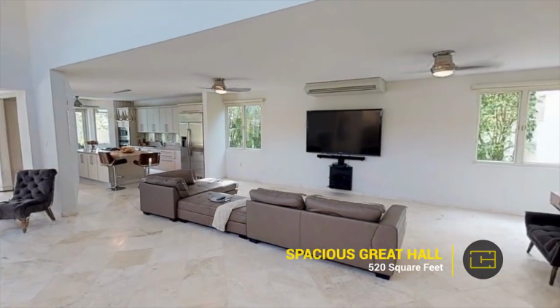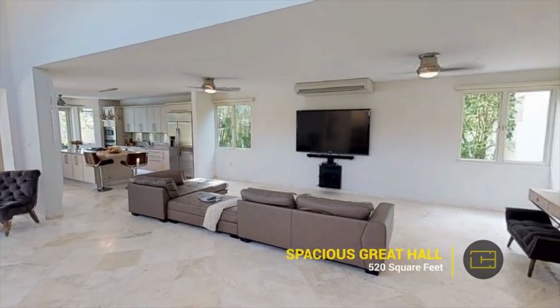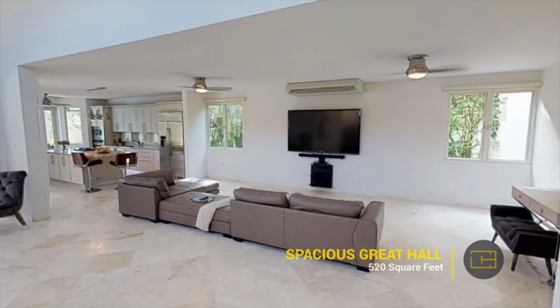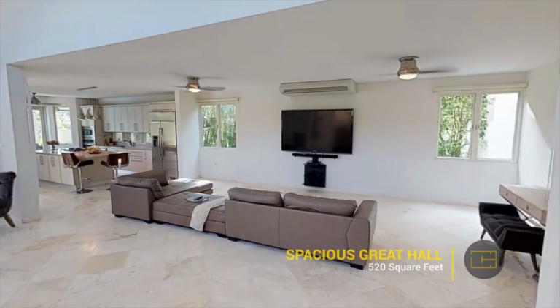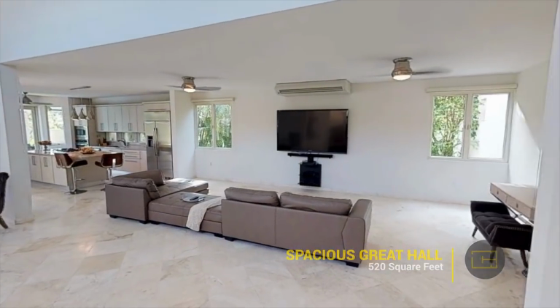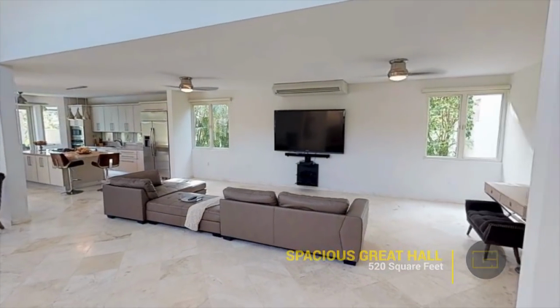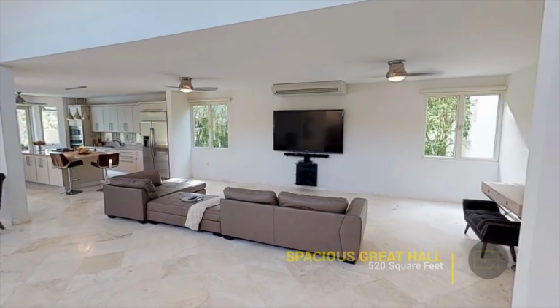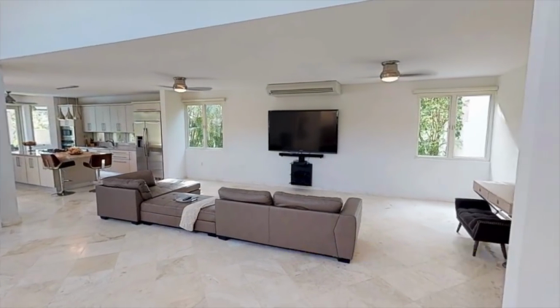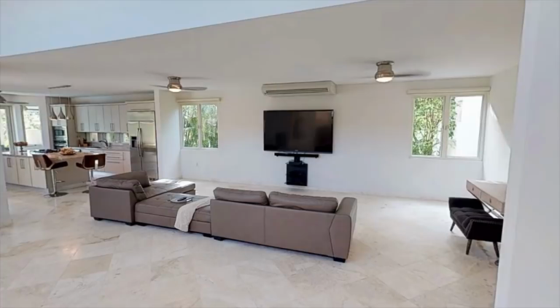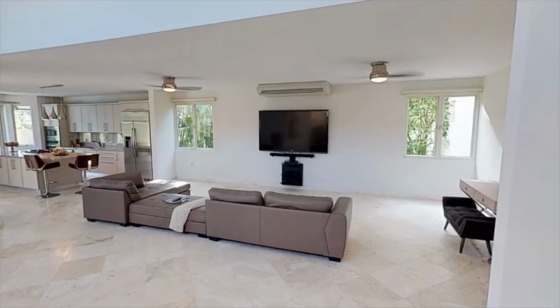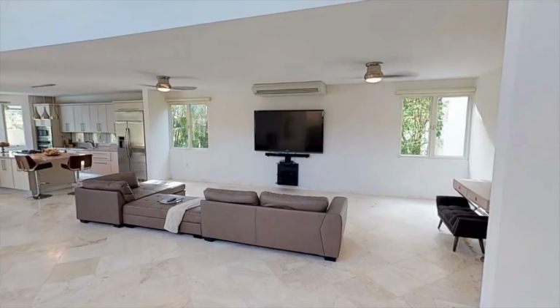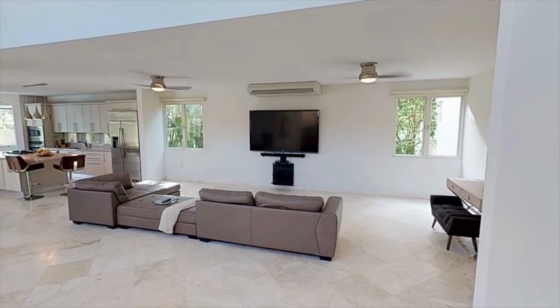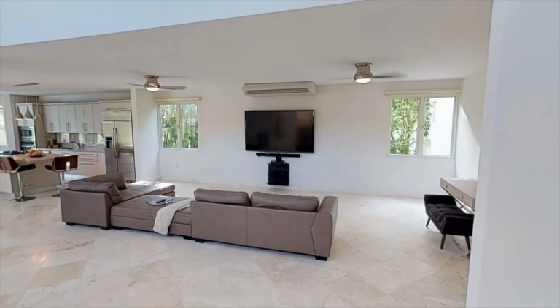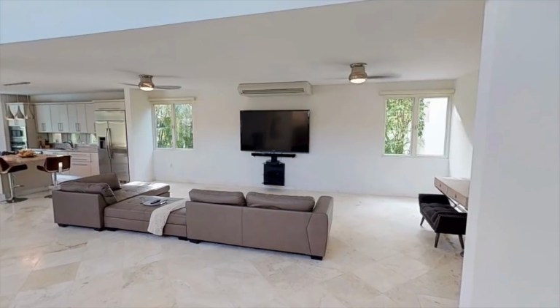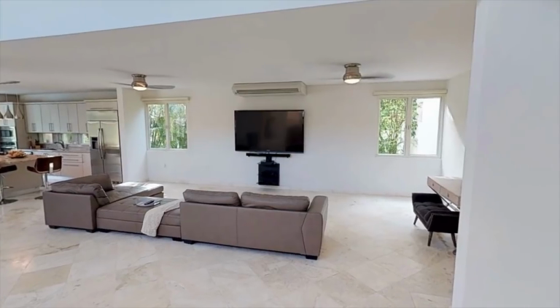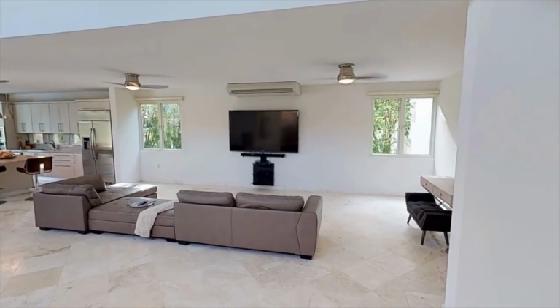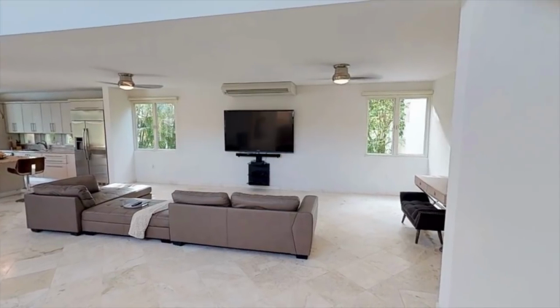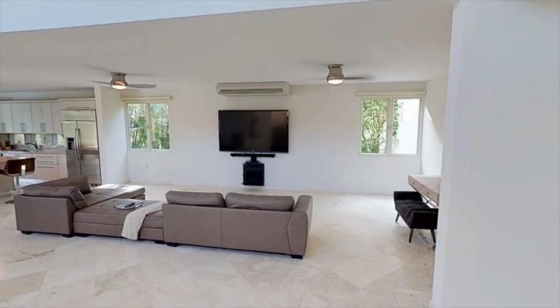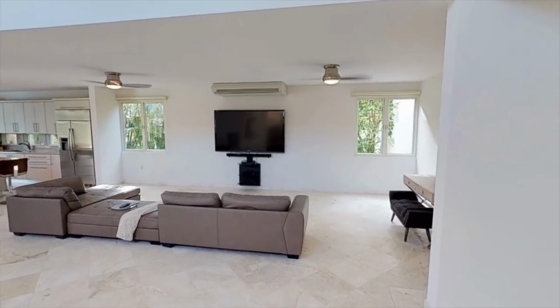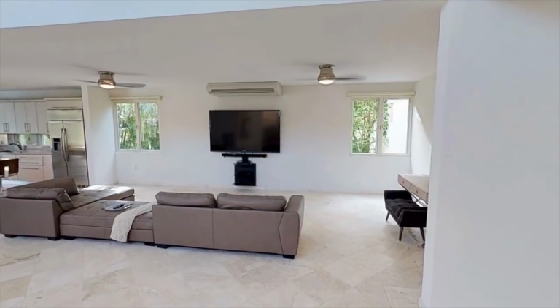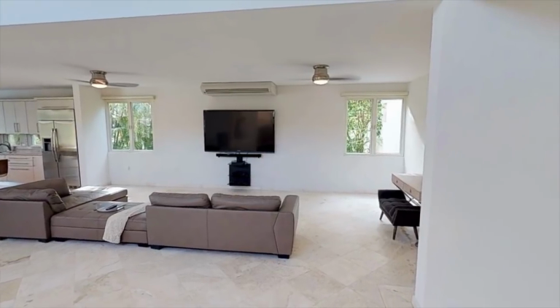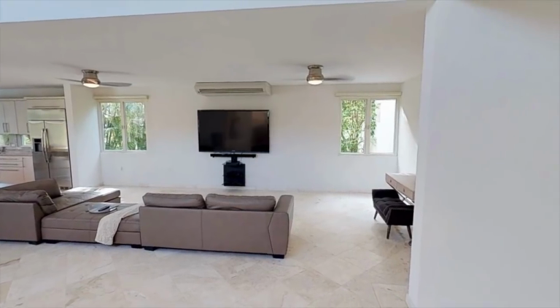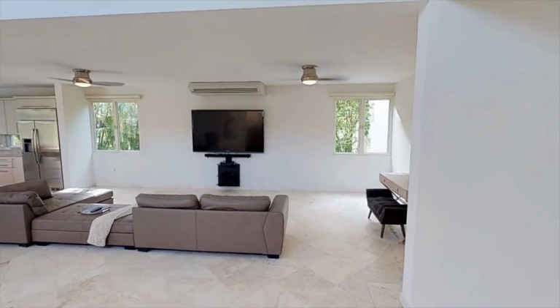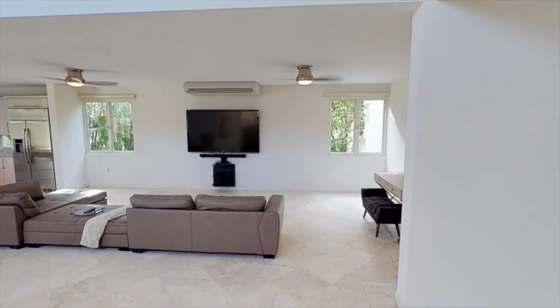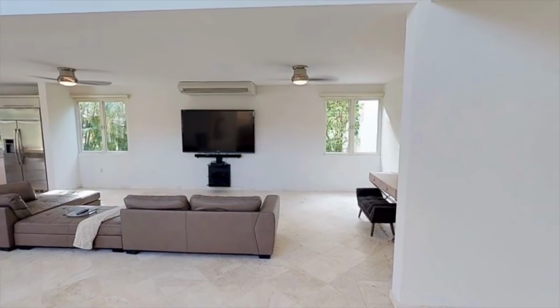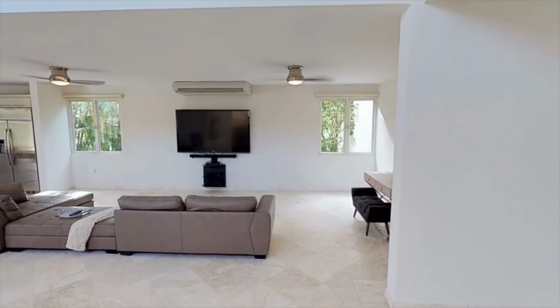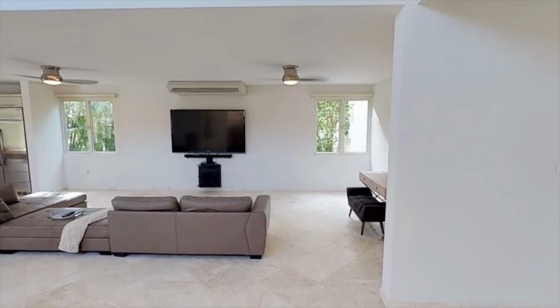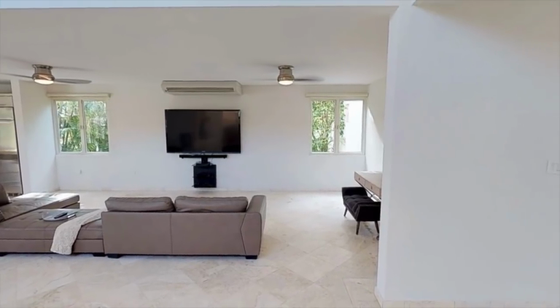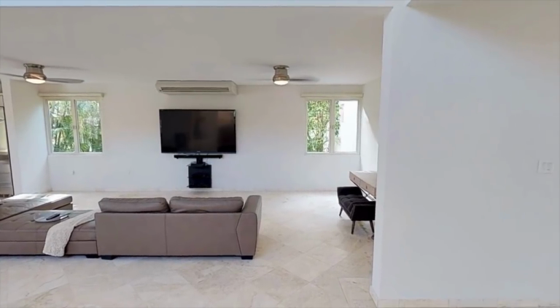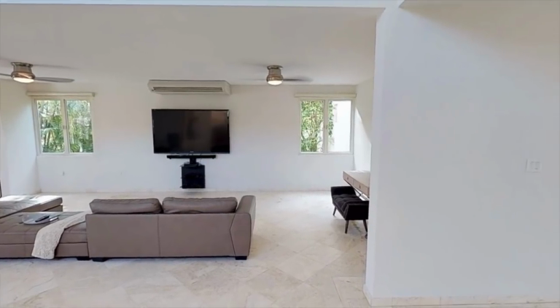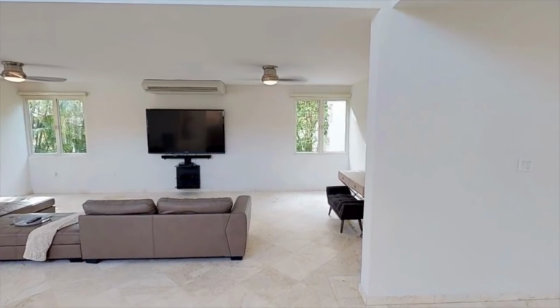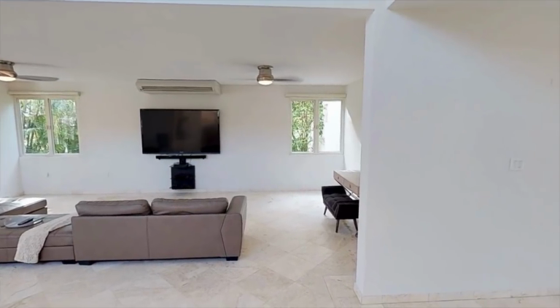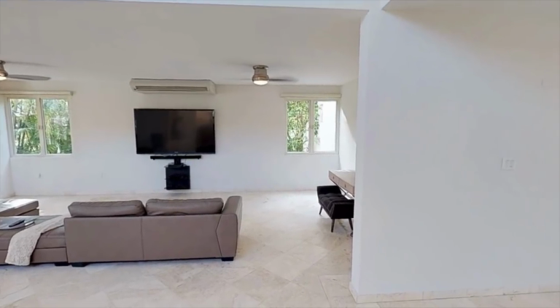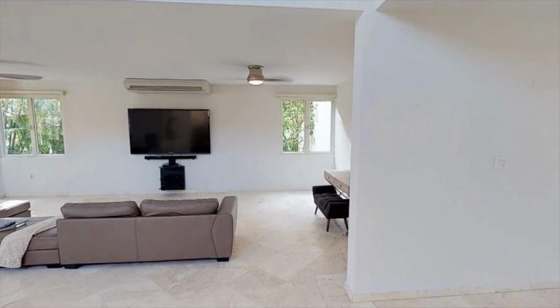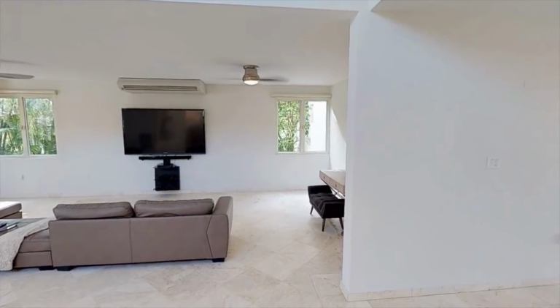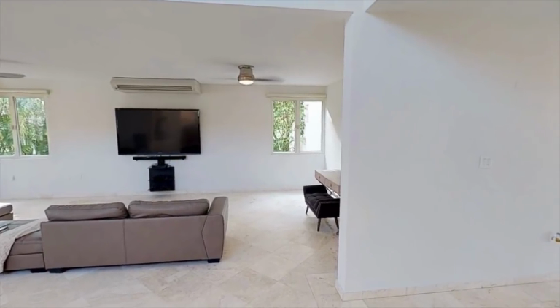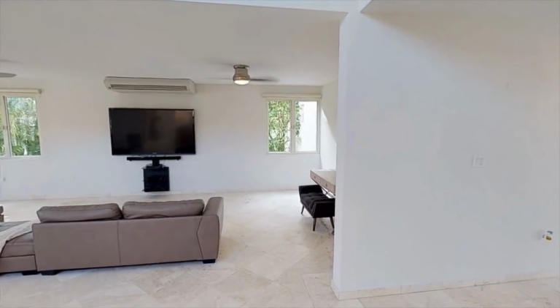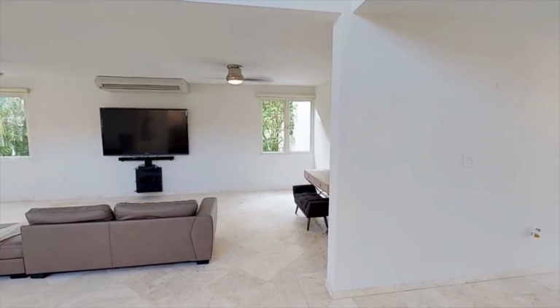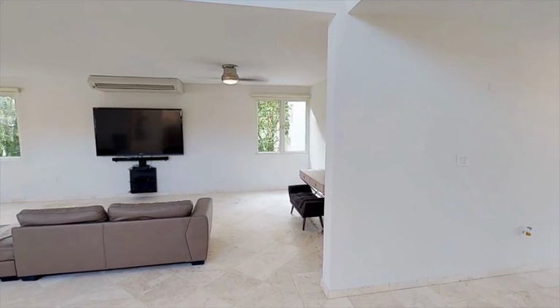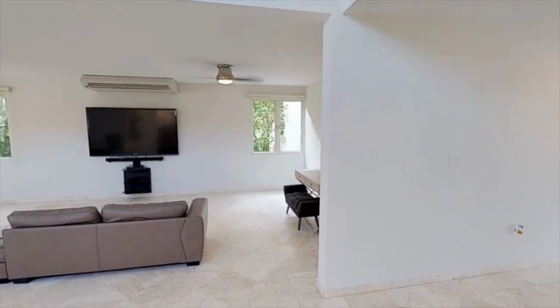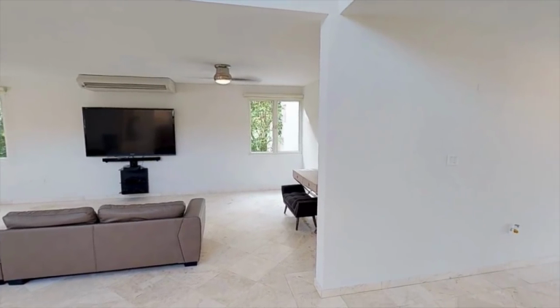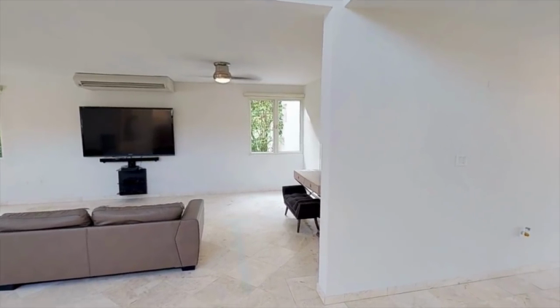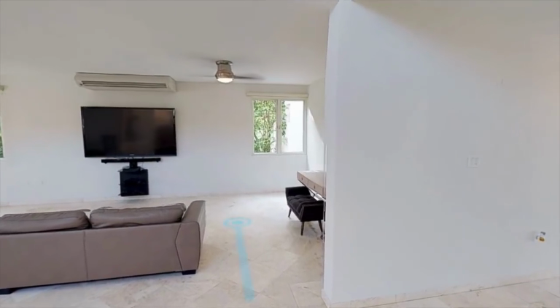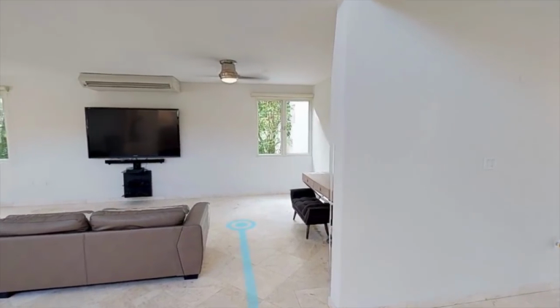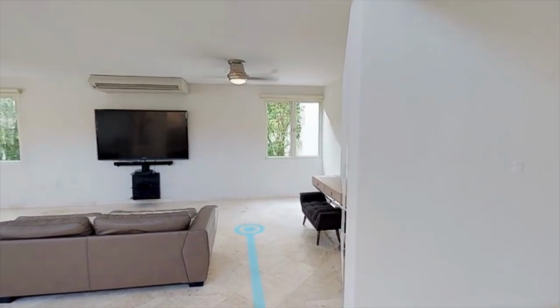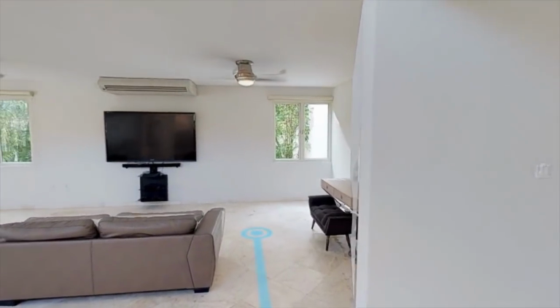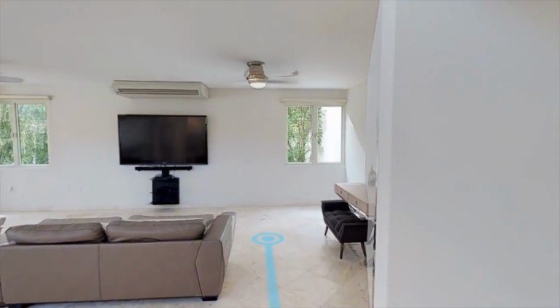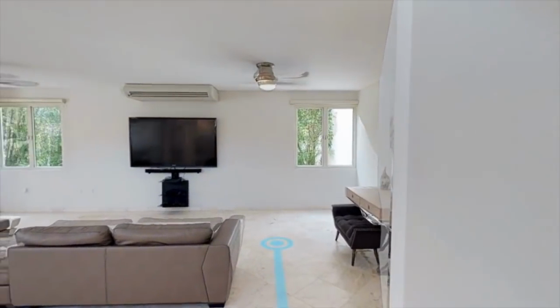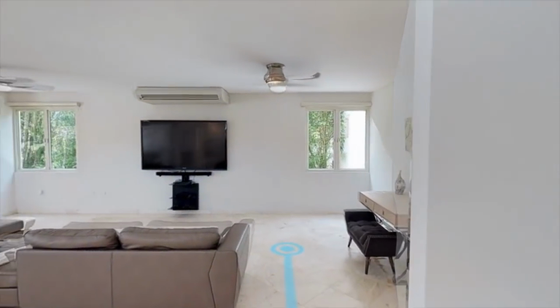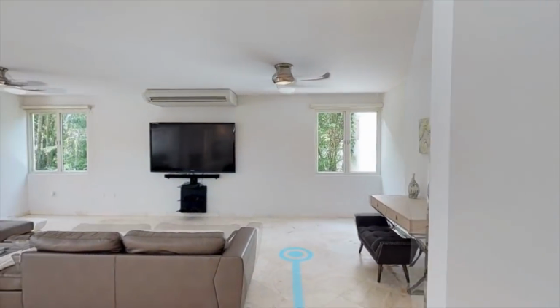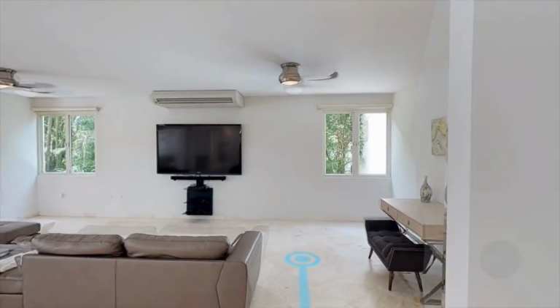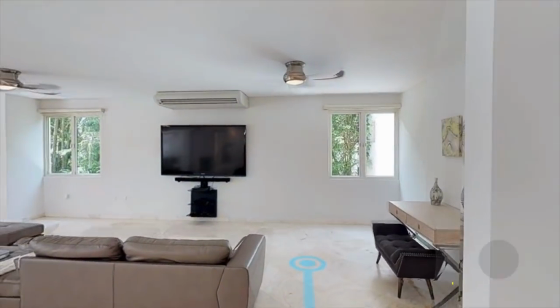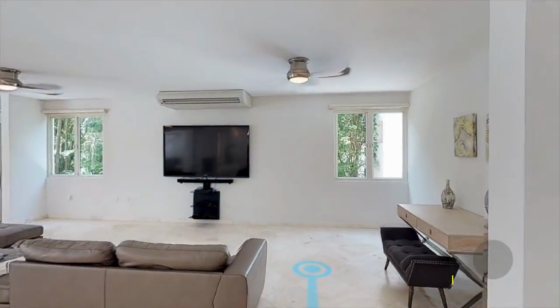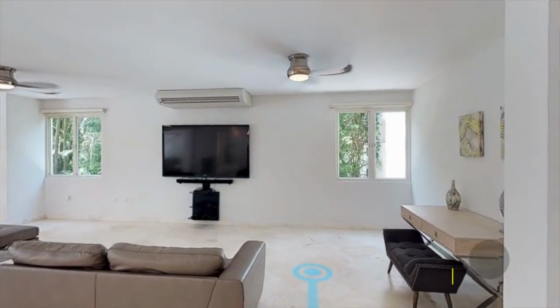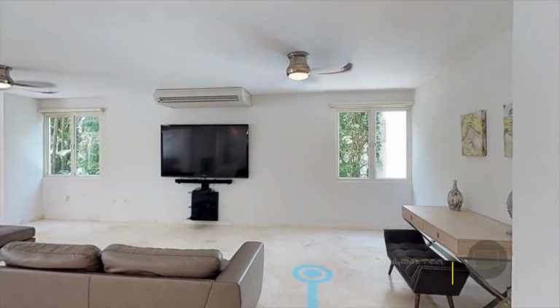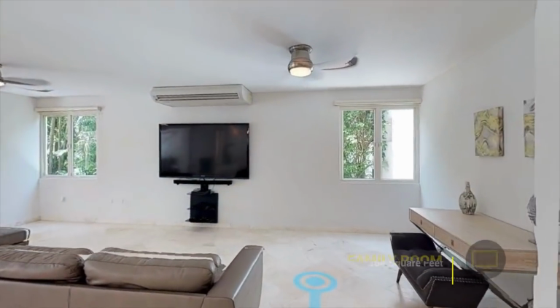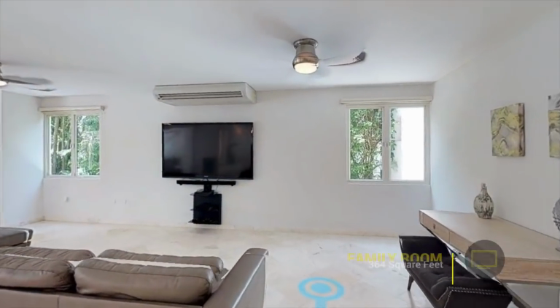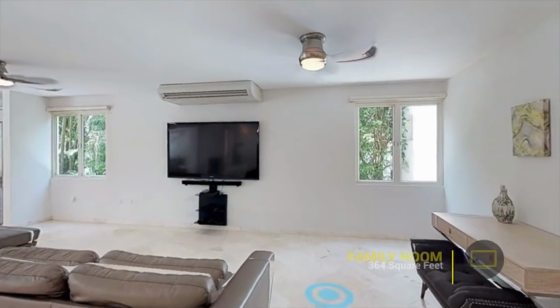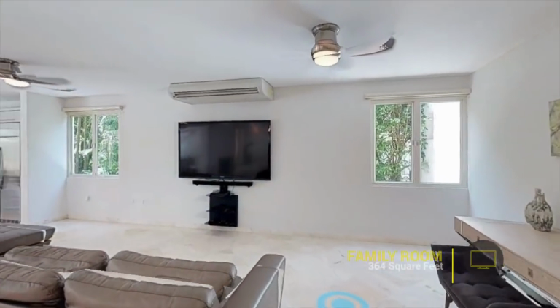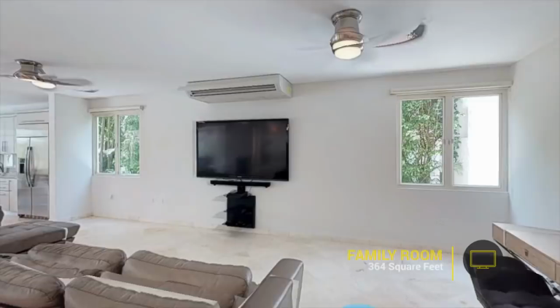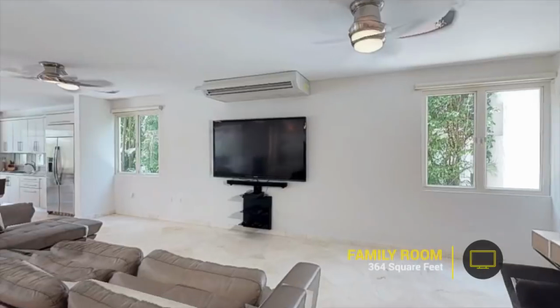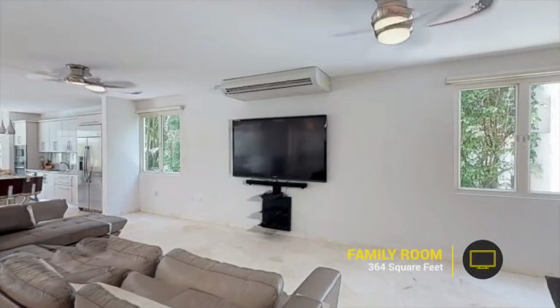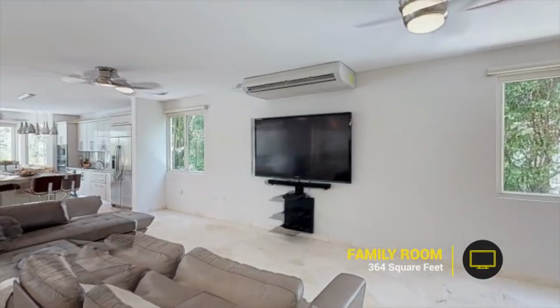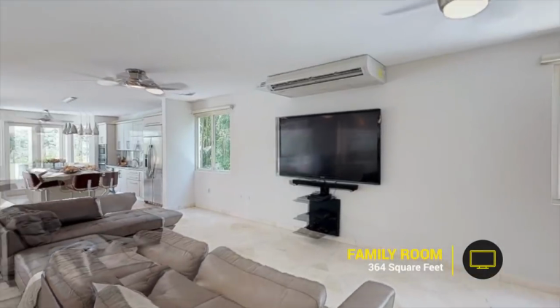Feel like staying in for the night? You can binge-watch Netflix on the comfortable family room.